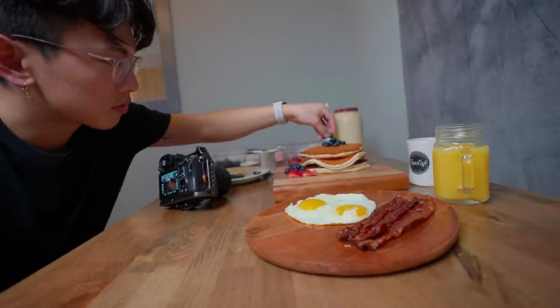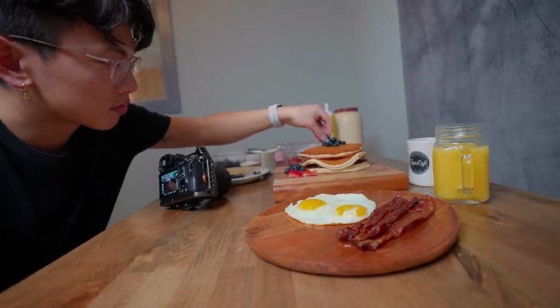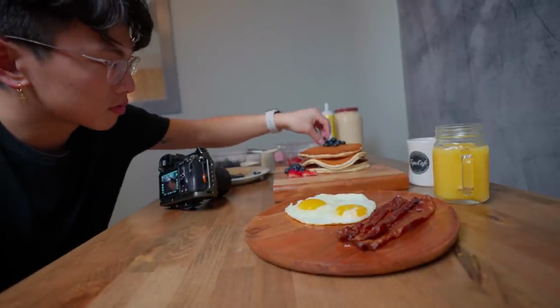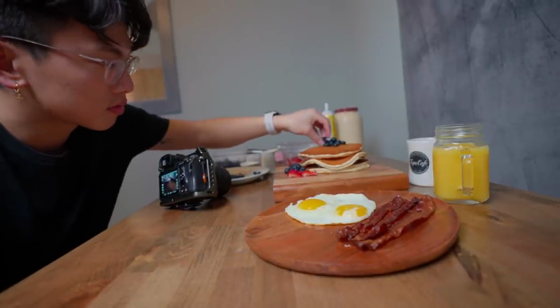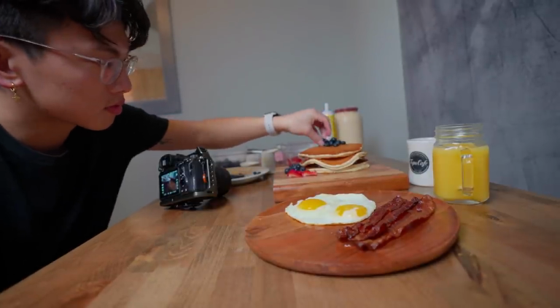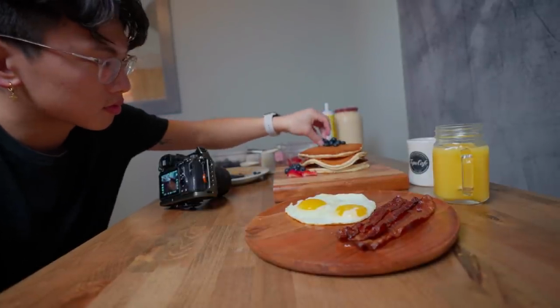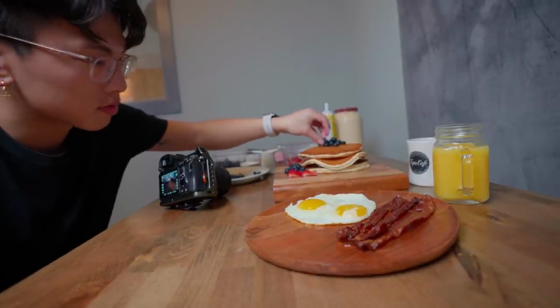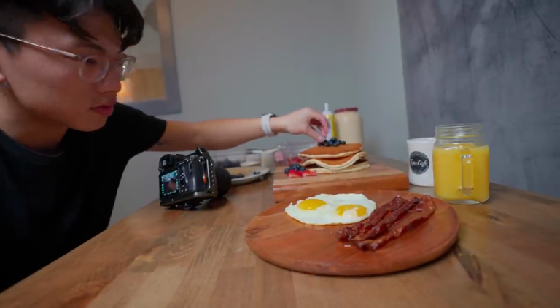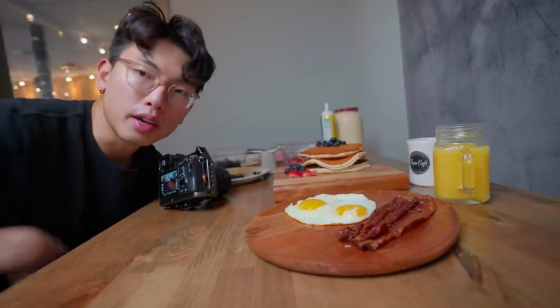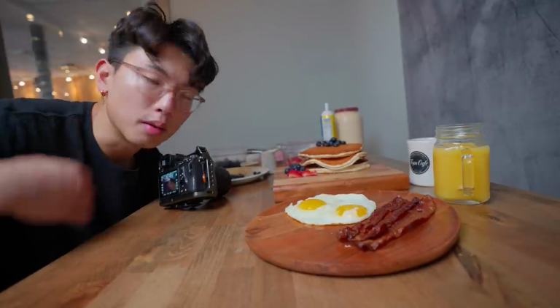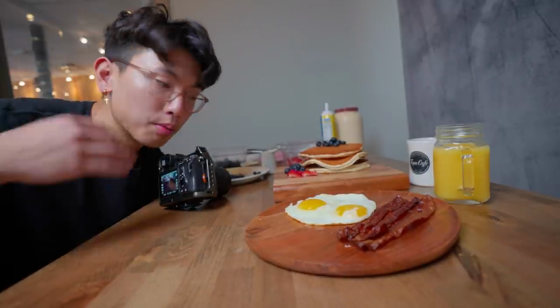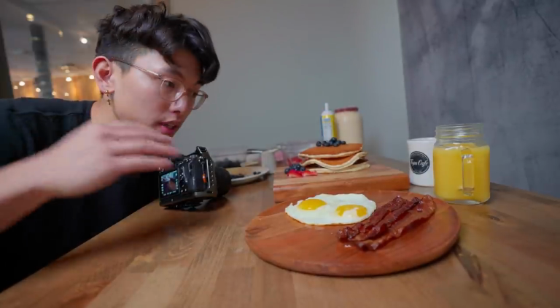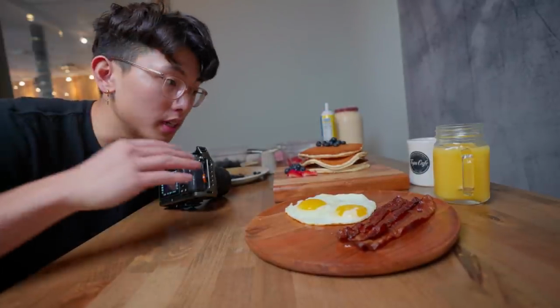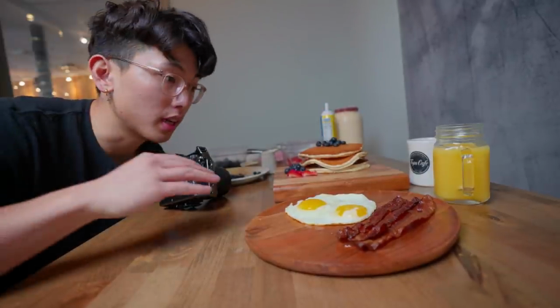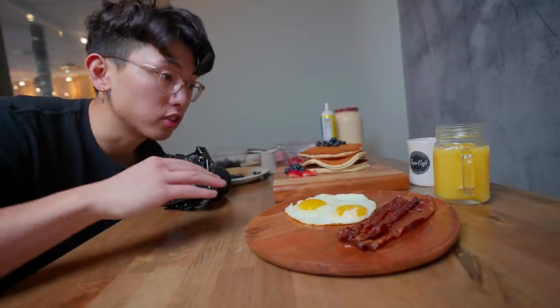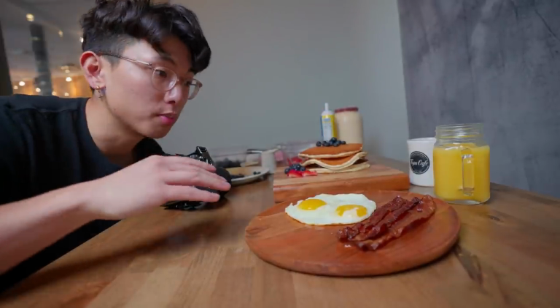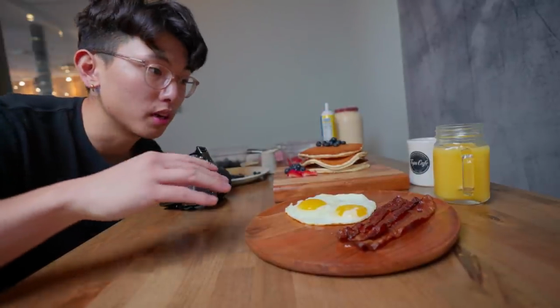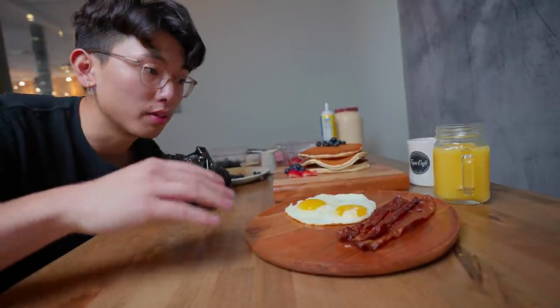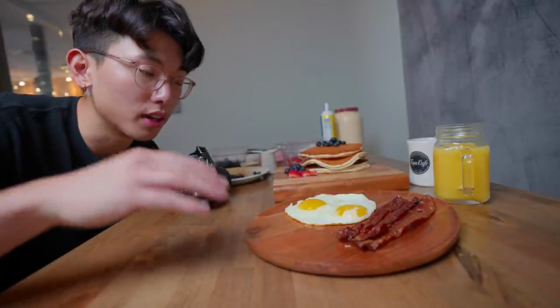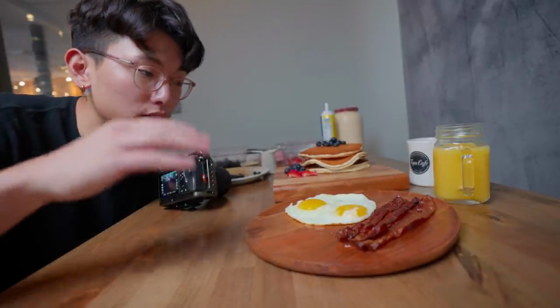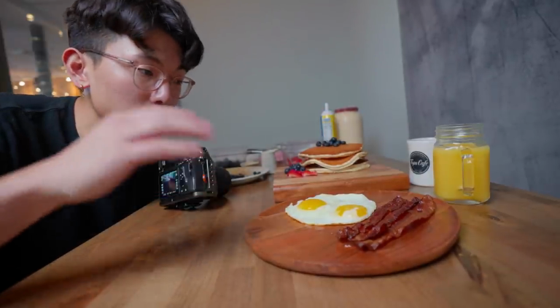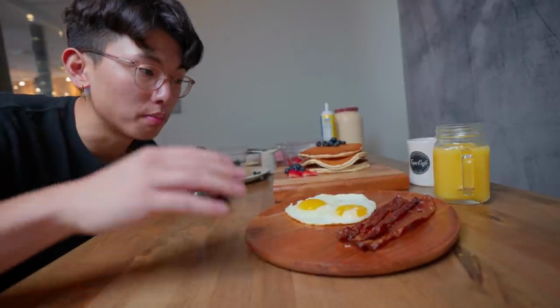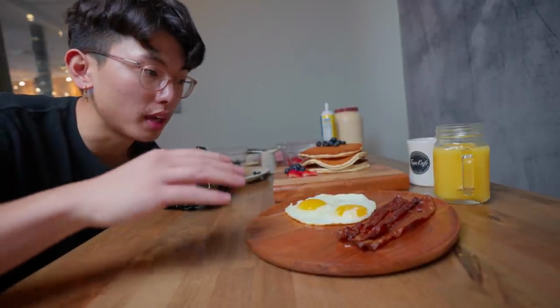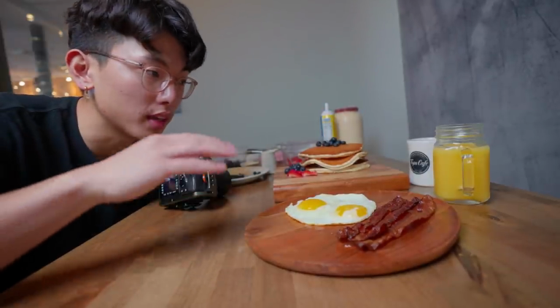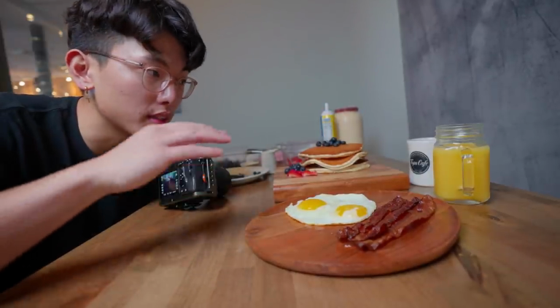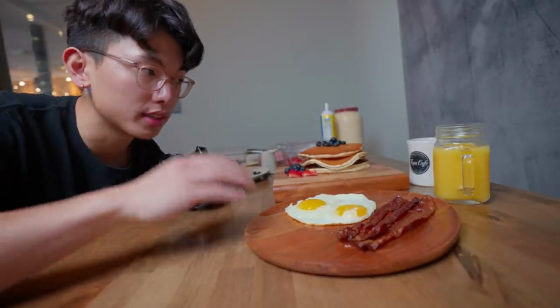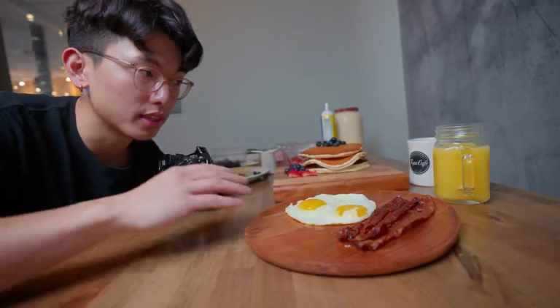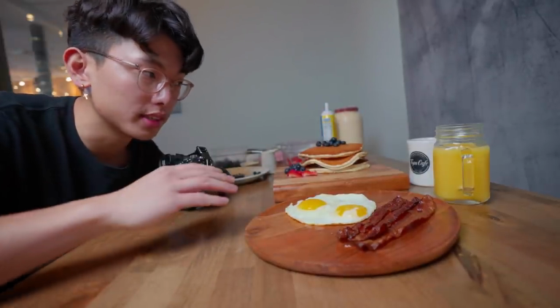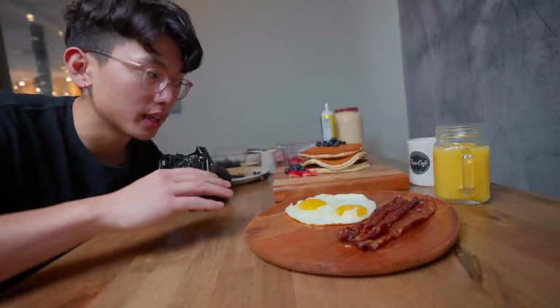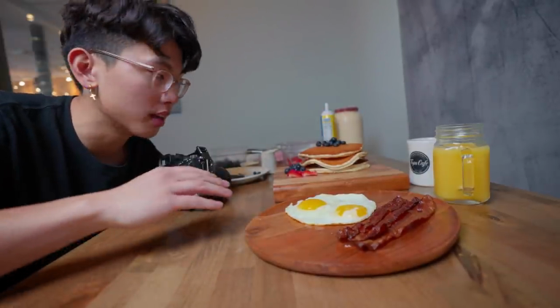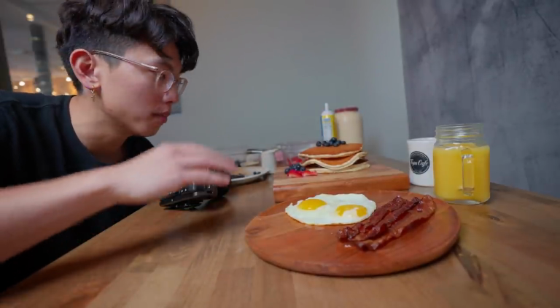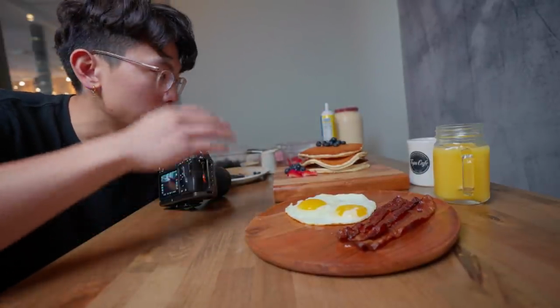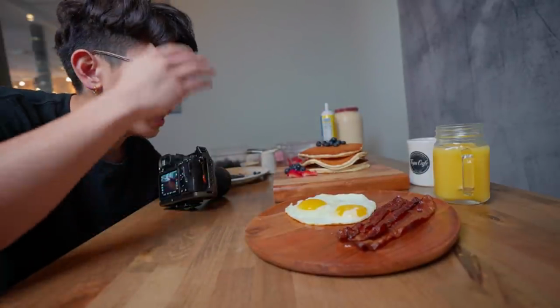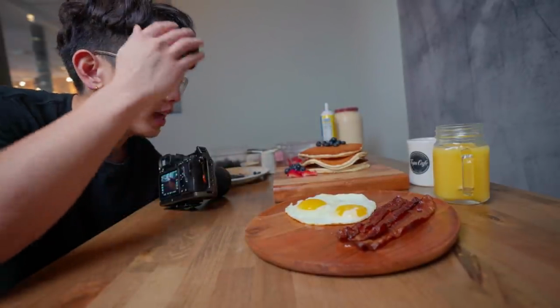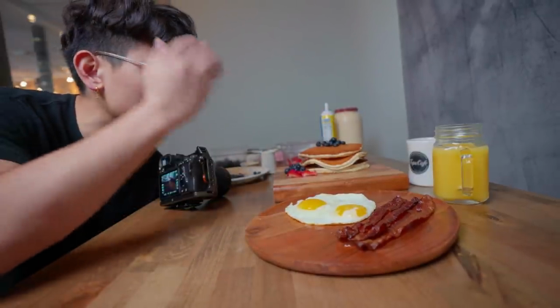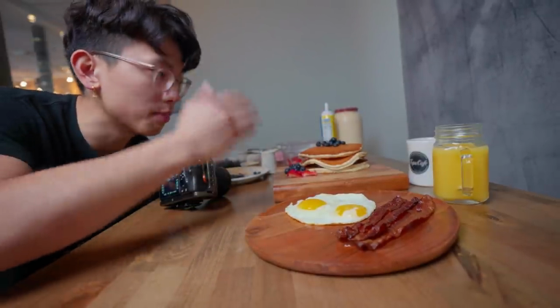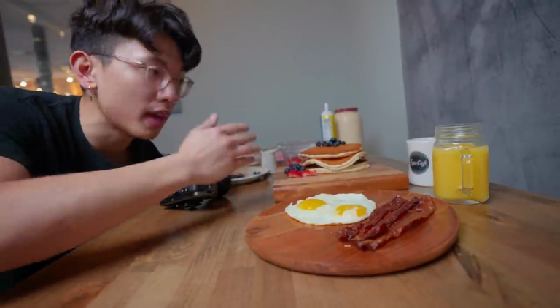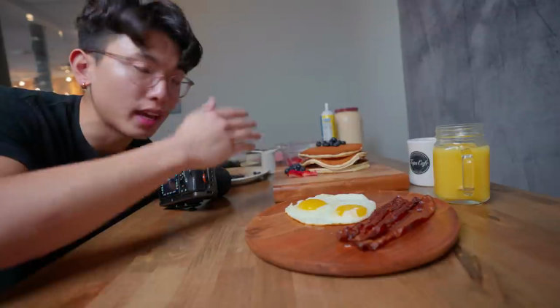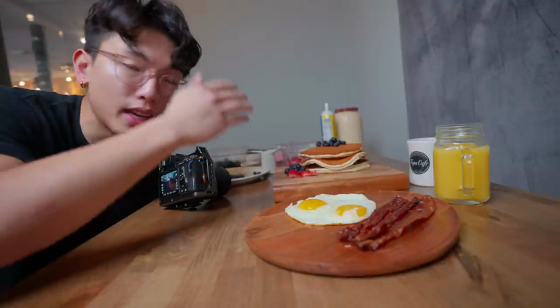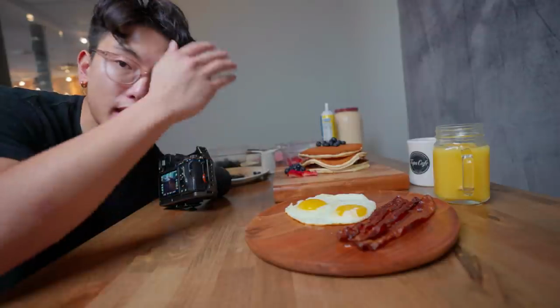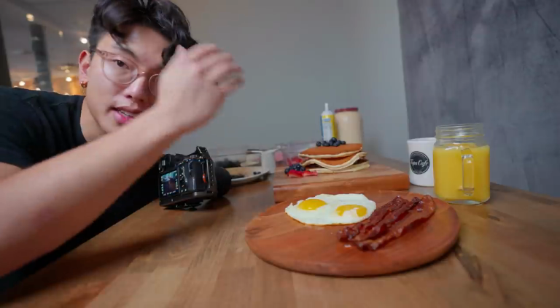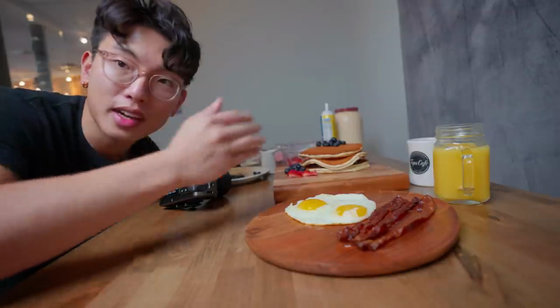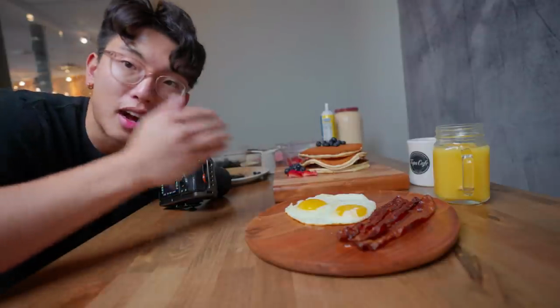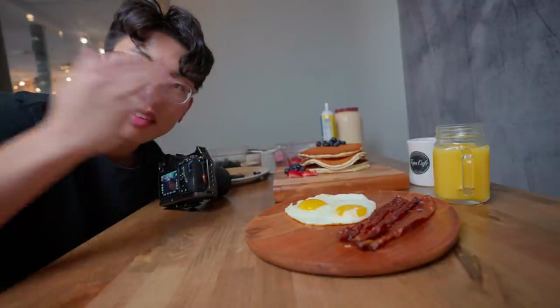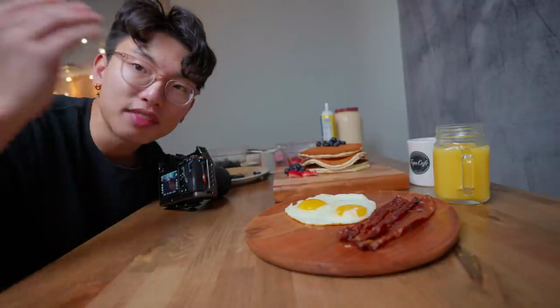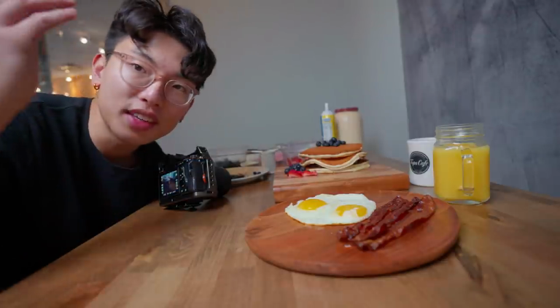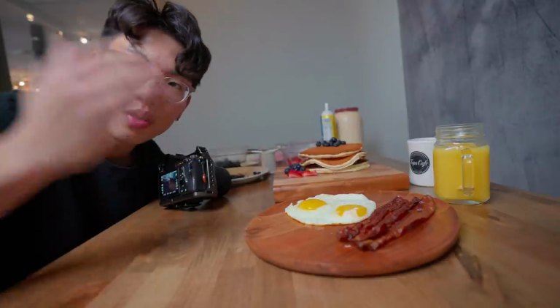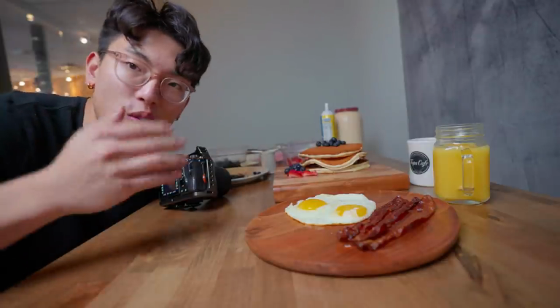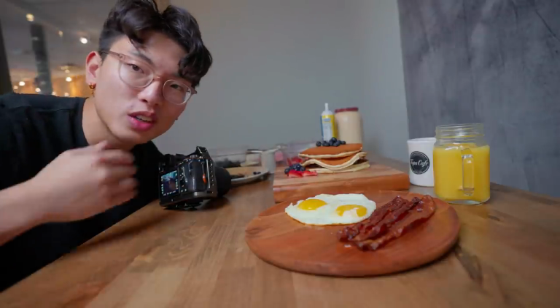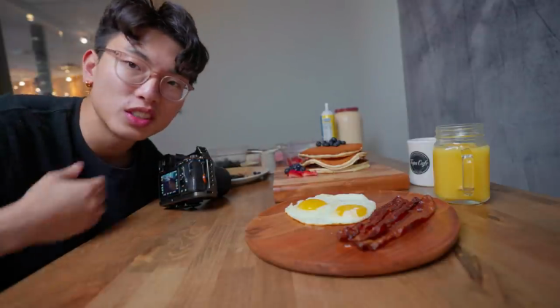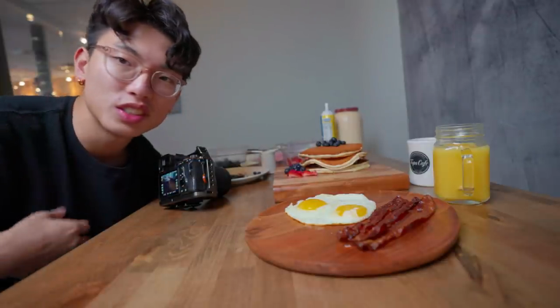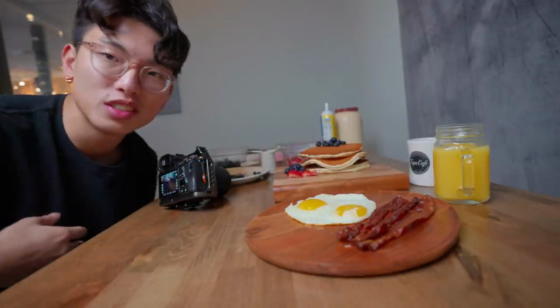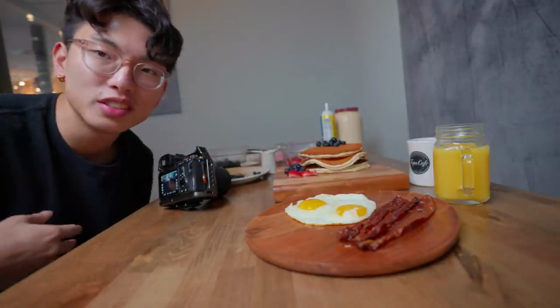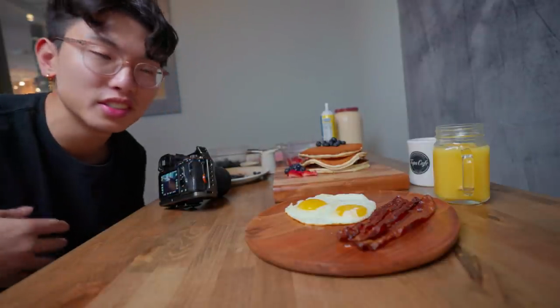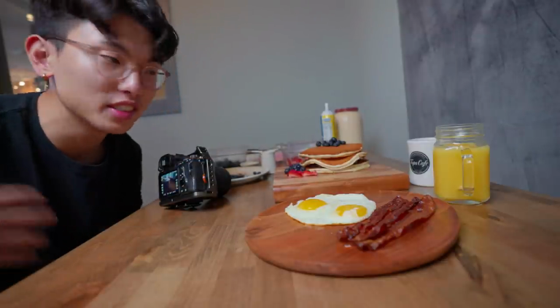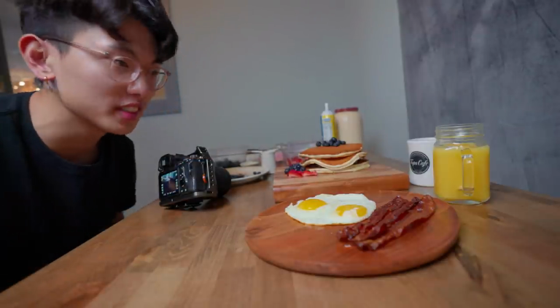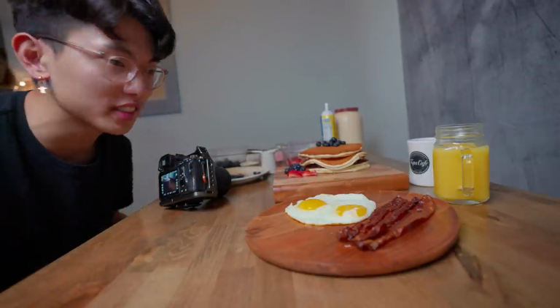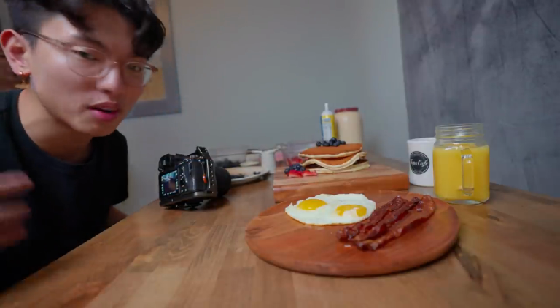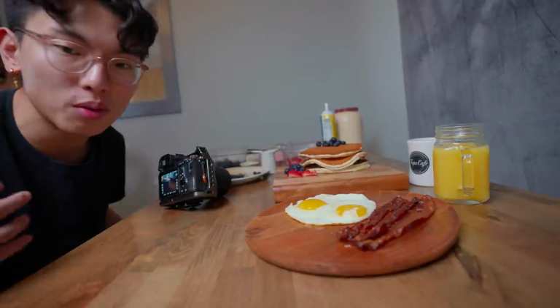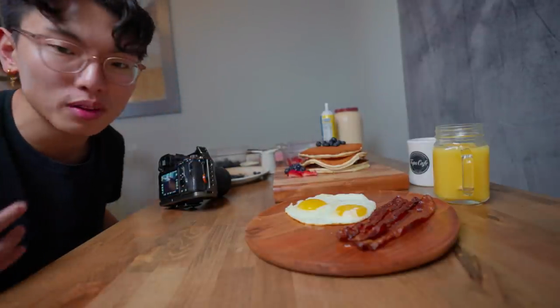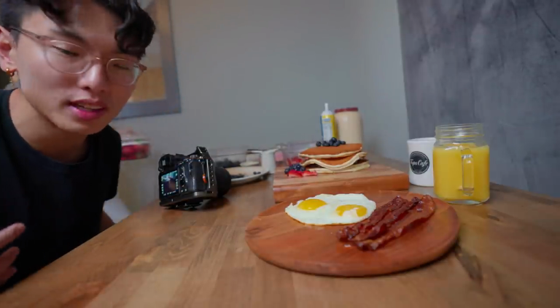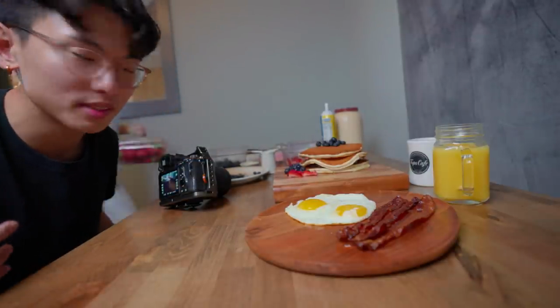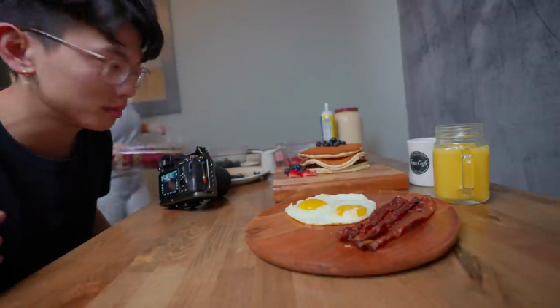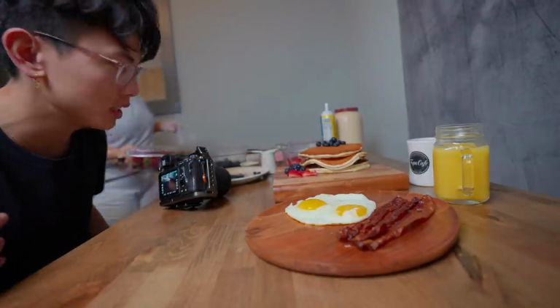Right now we've got a pretty nice spread — we got some bacon, sunny side up eggs, pancakes, coffee, orange juice. This looks like a whole meal.